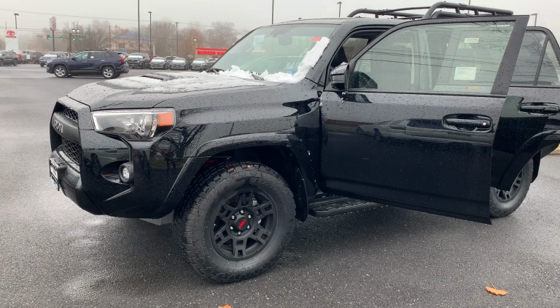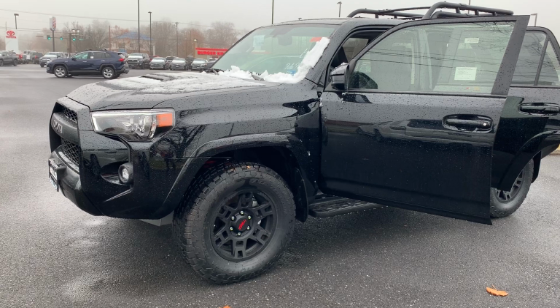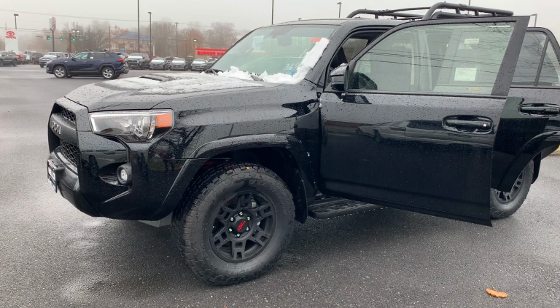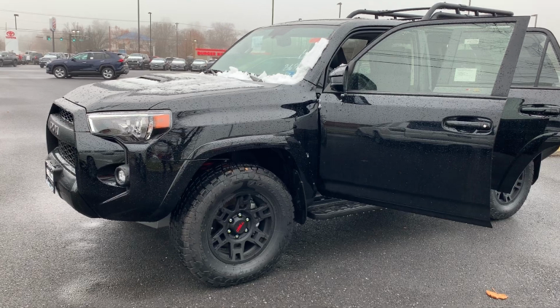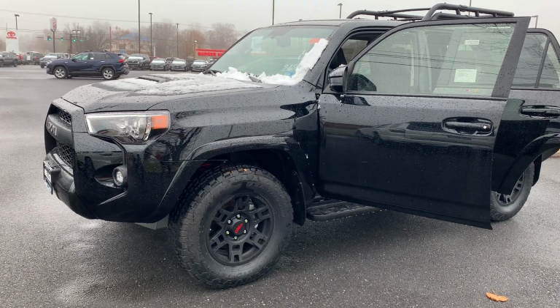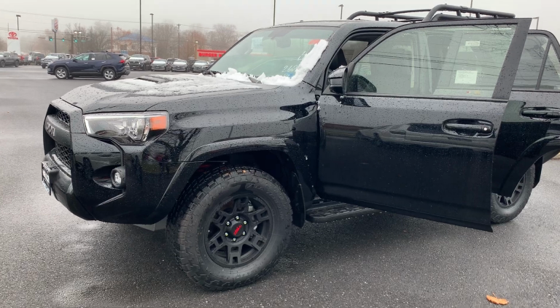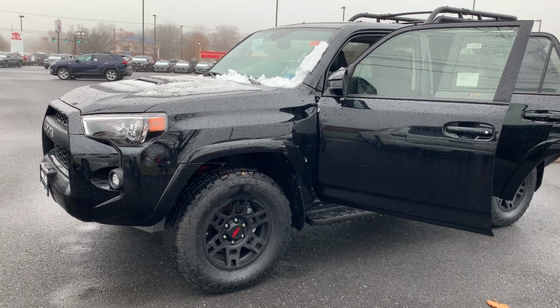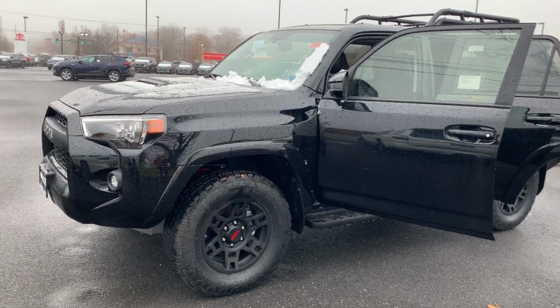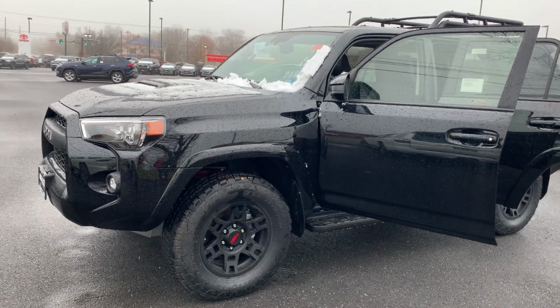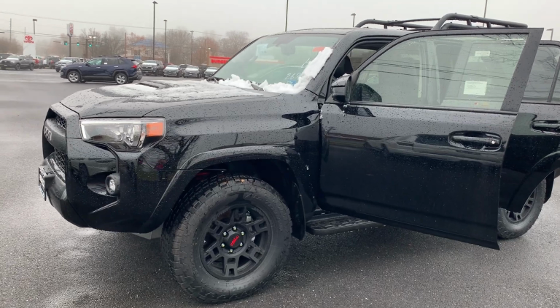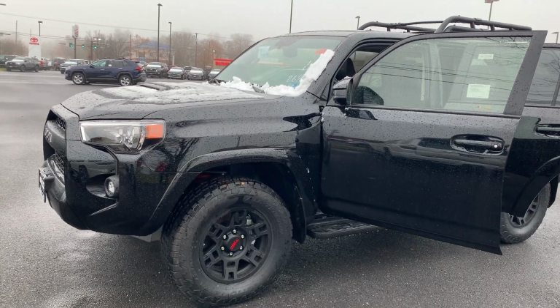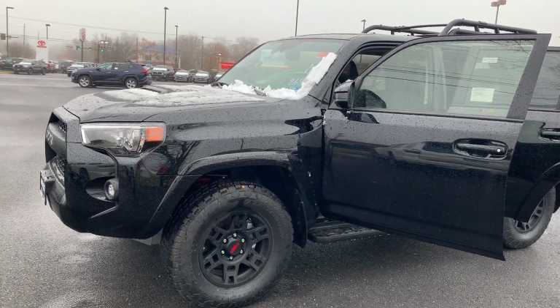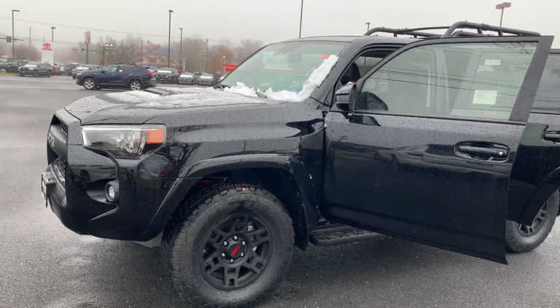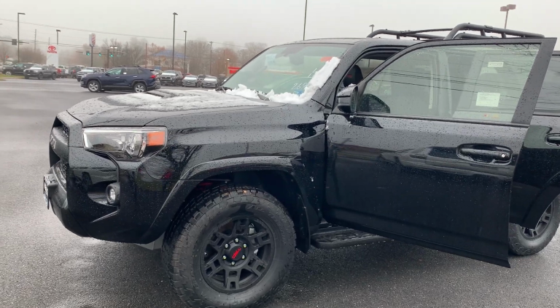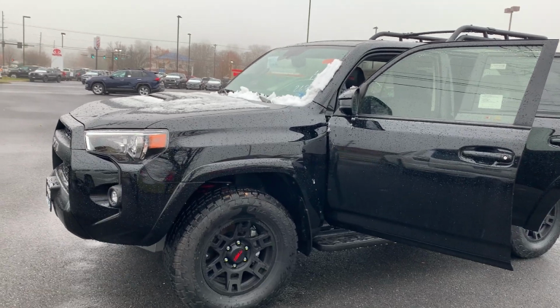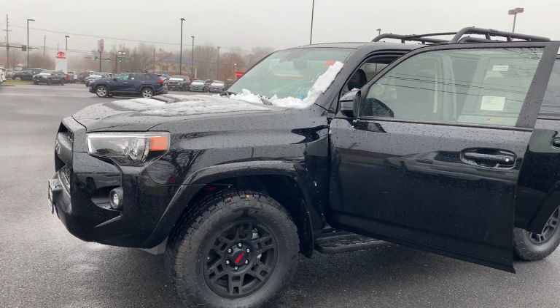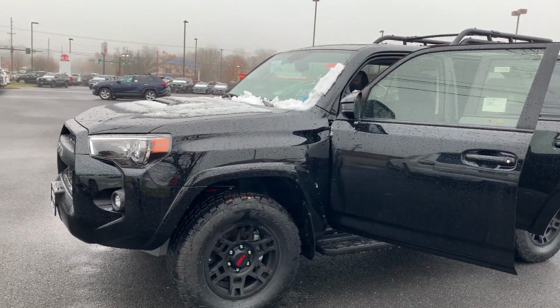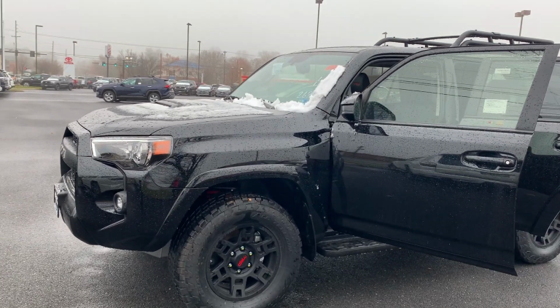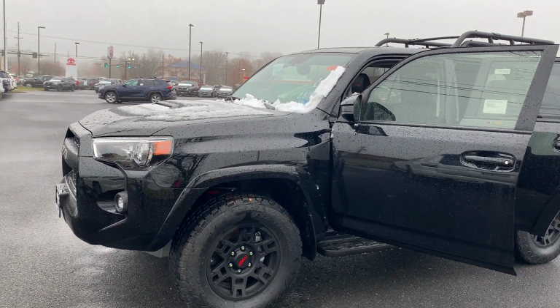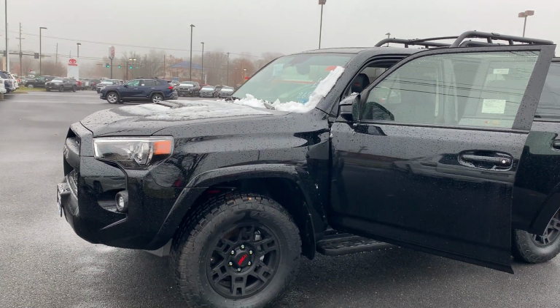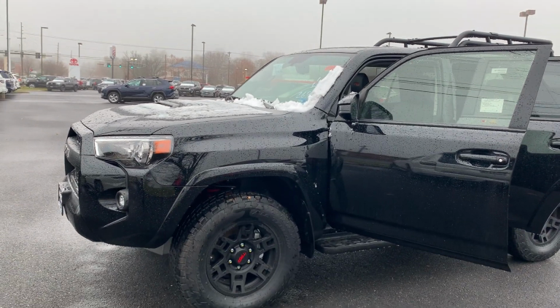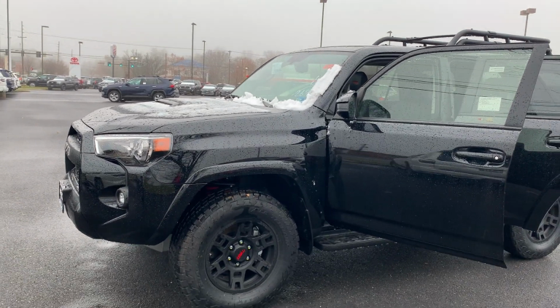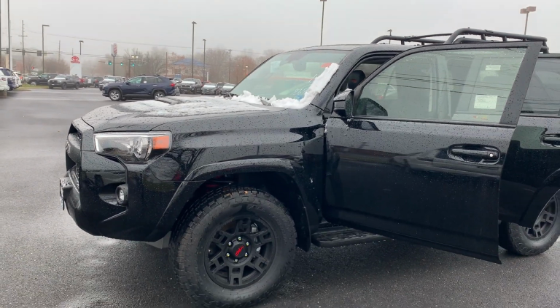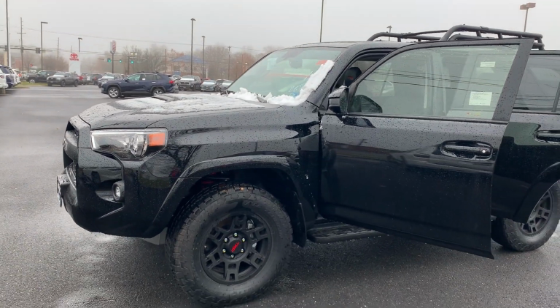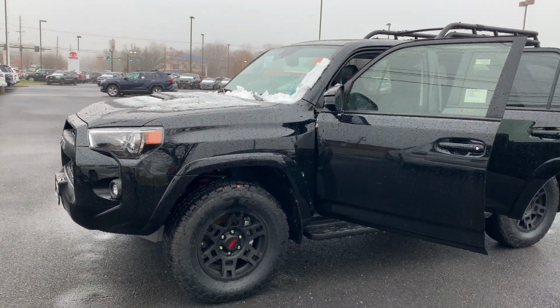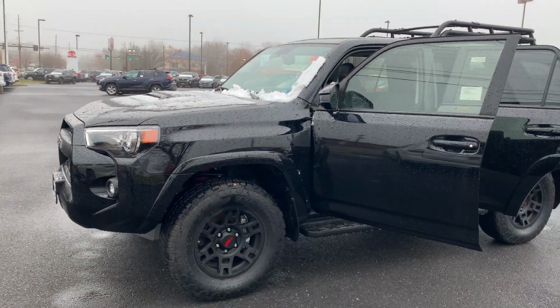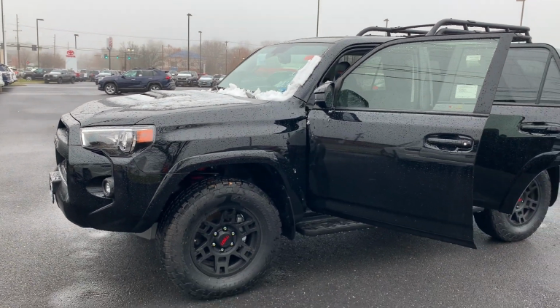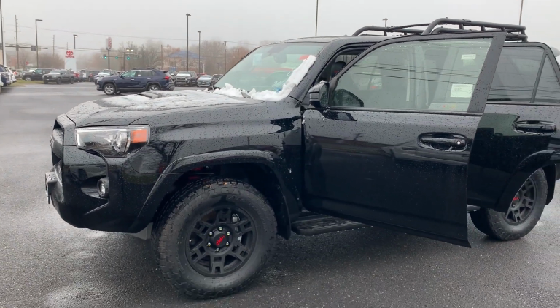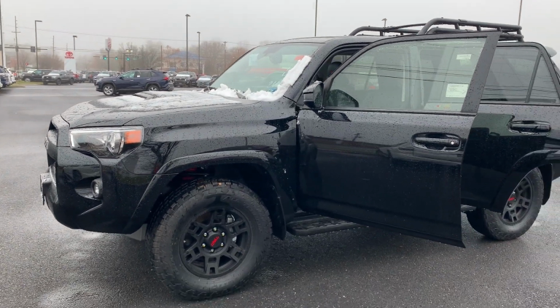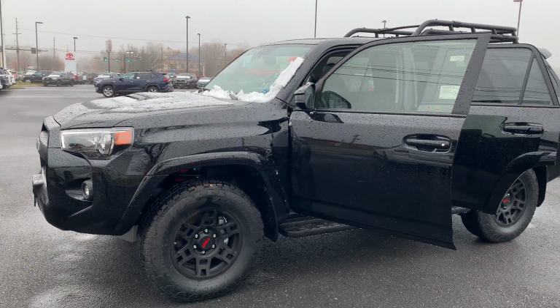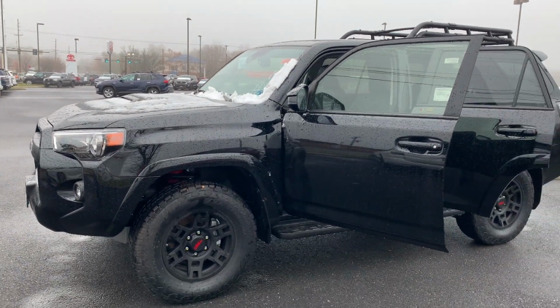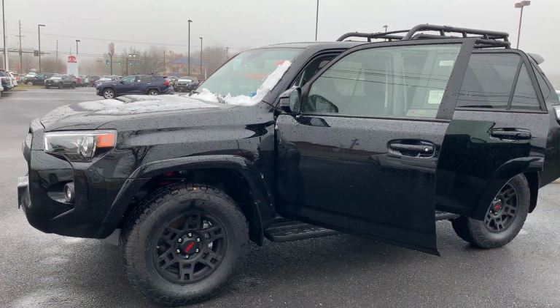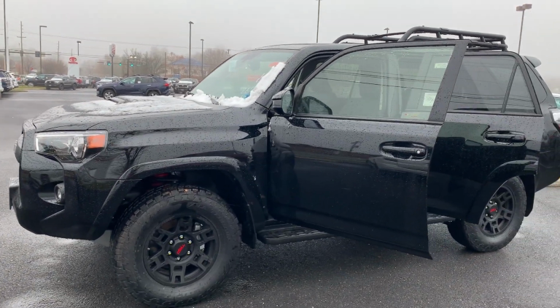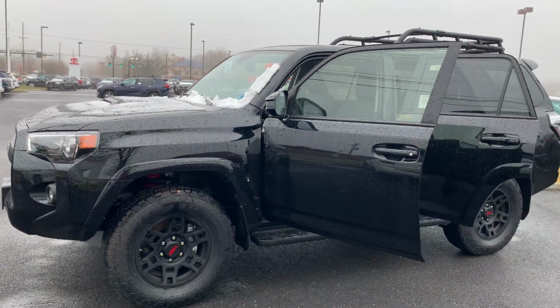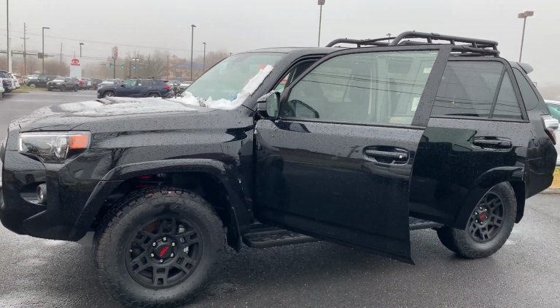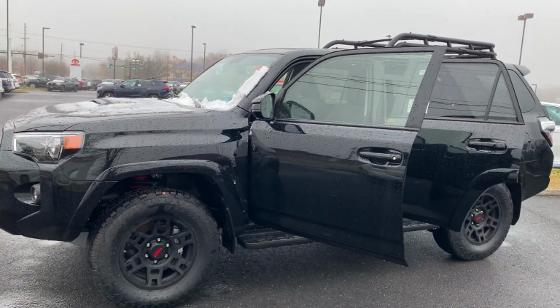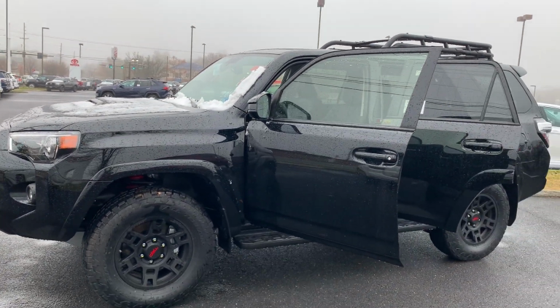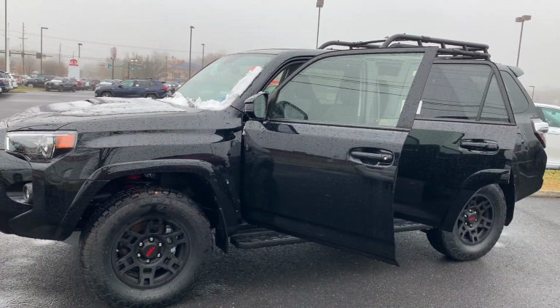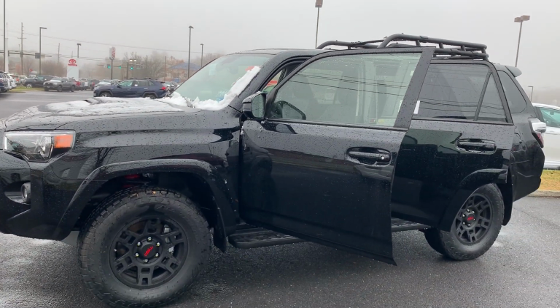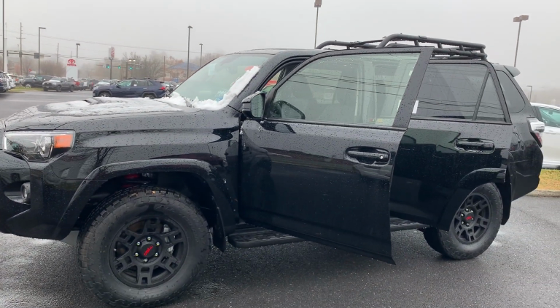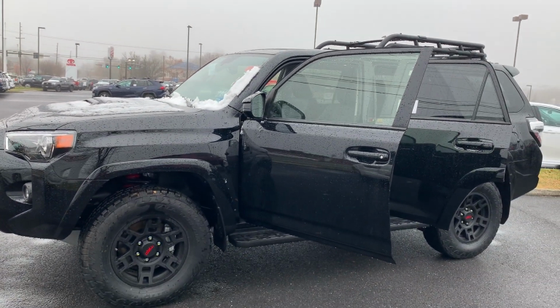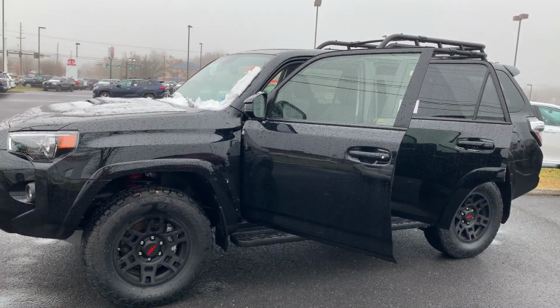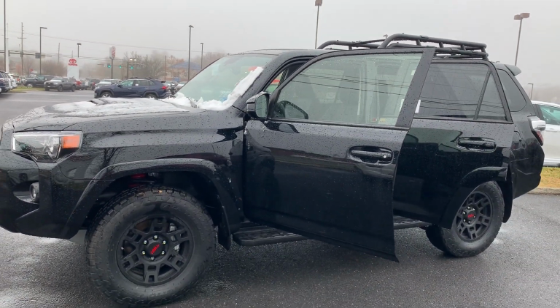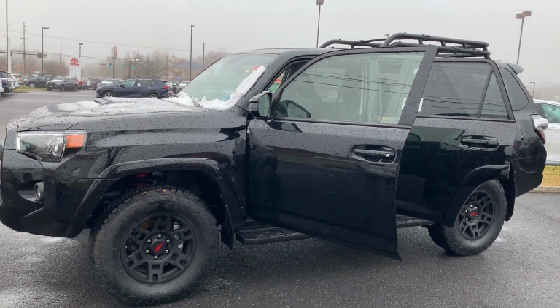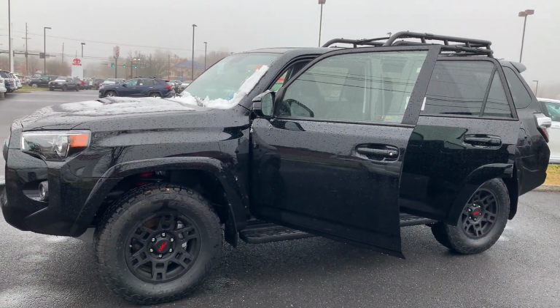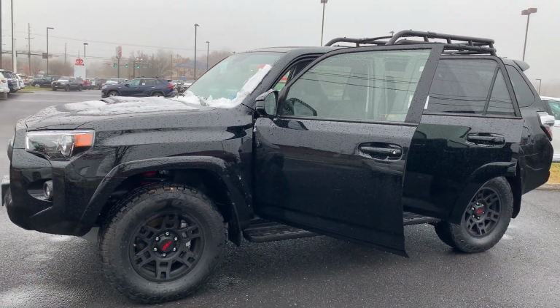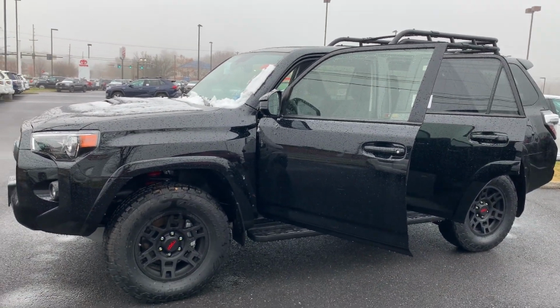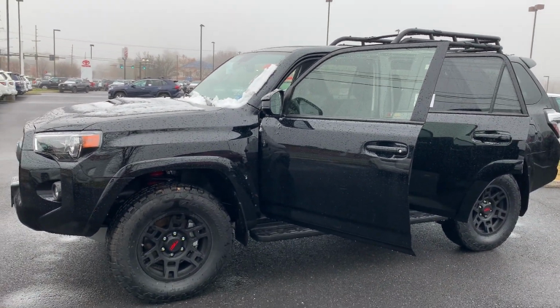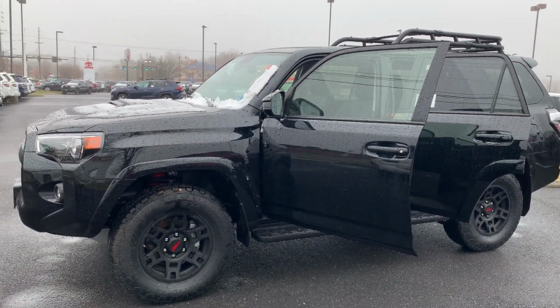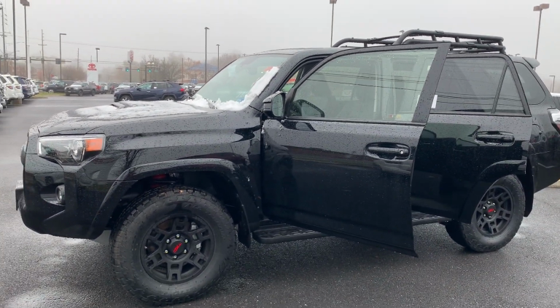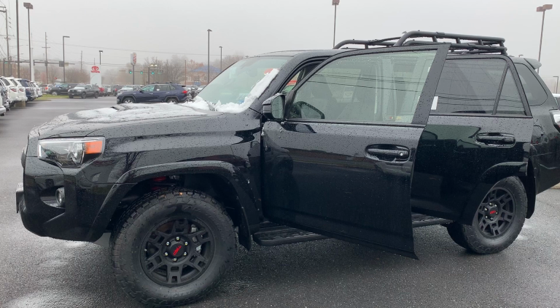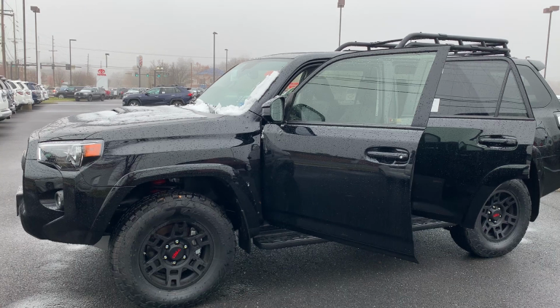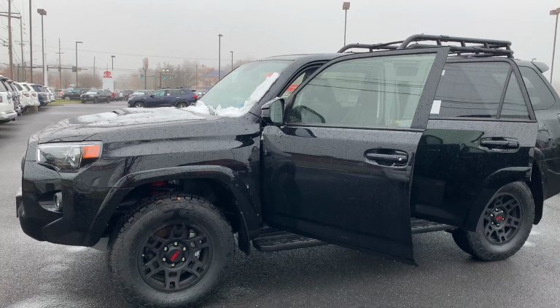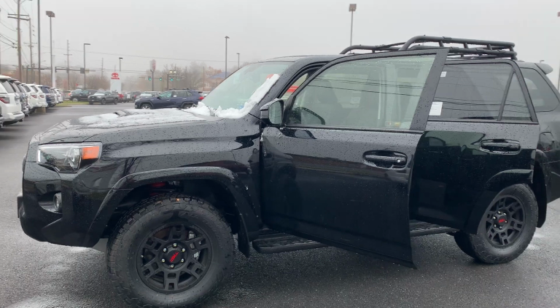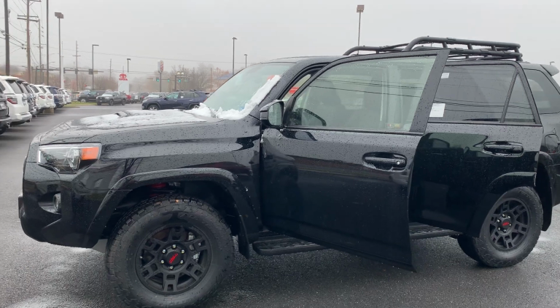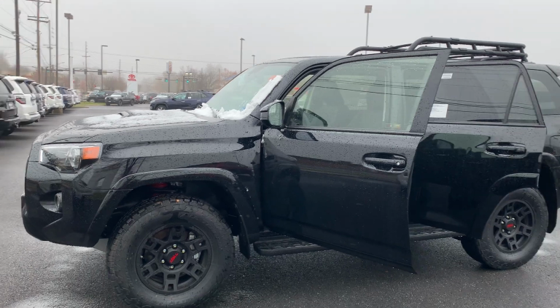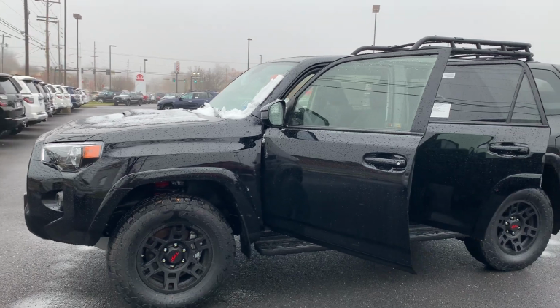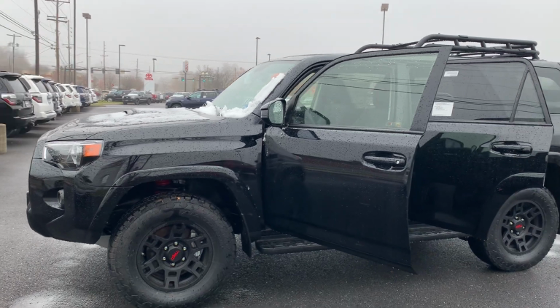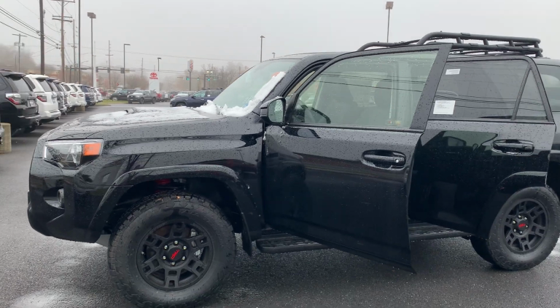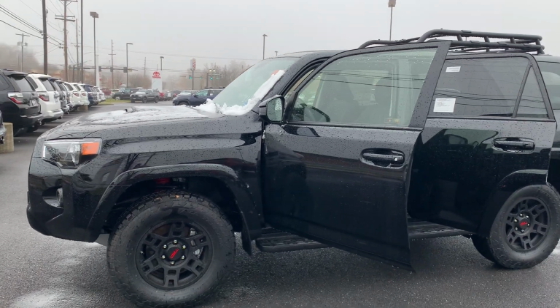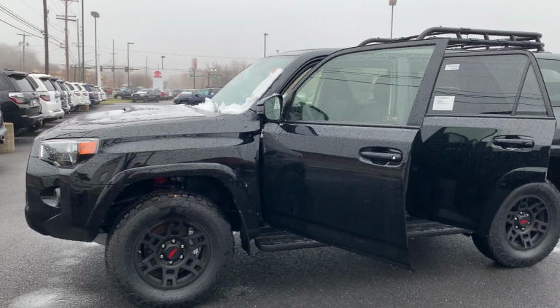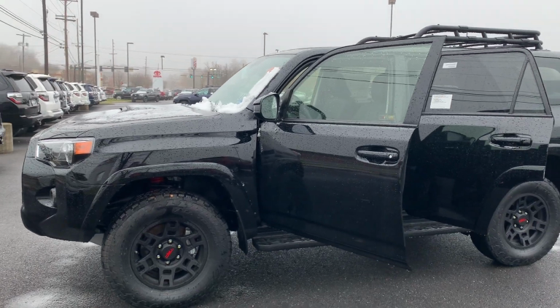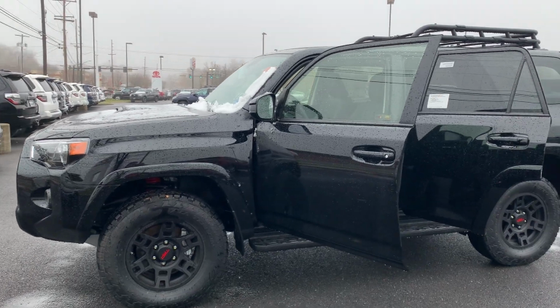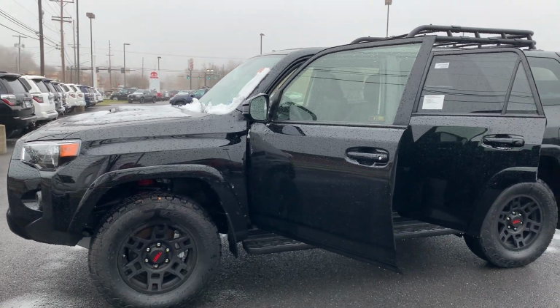This is the new 2019 Toyota 4Runner TRD Pro SUV. The color is midnight black metallic.